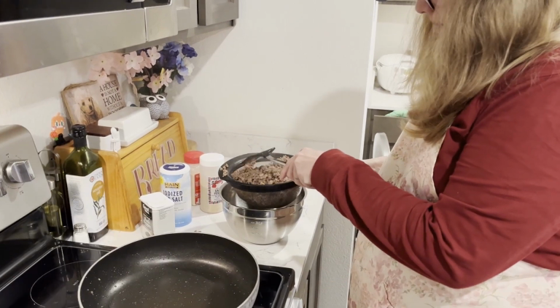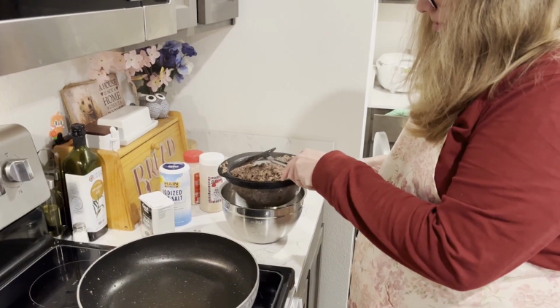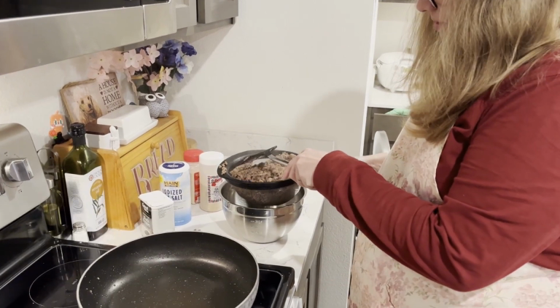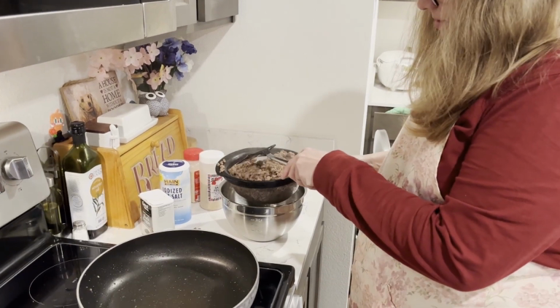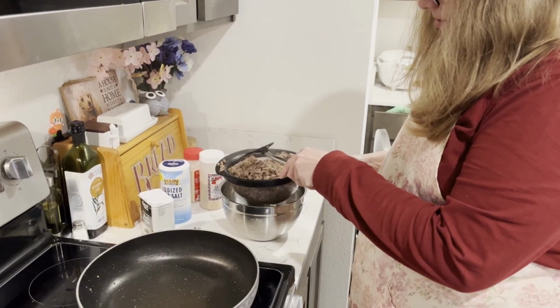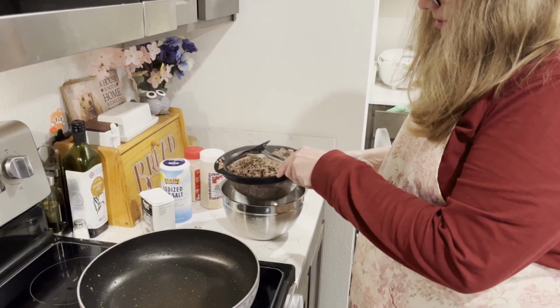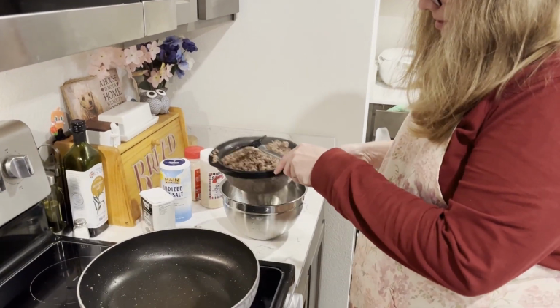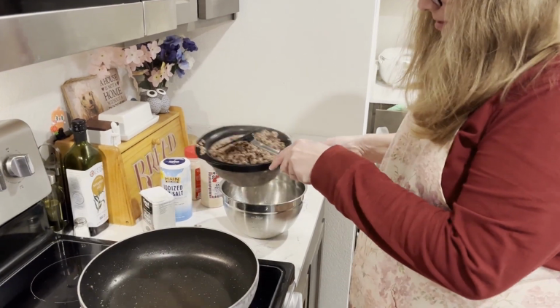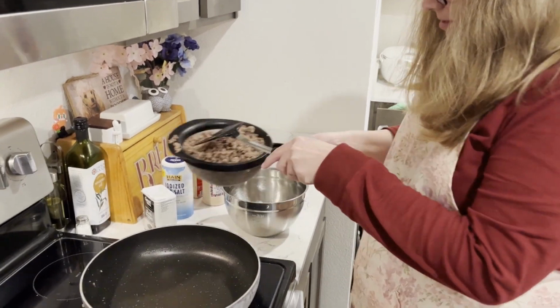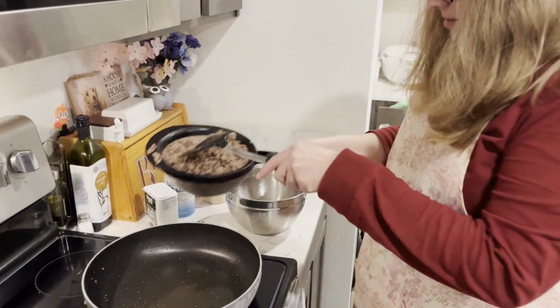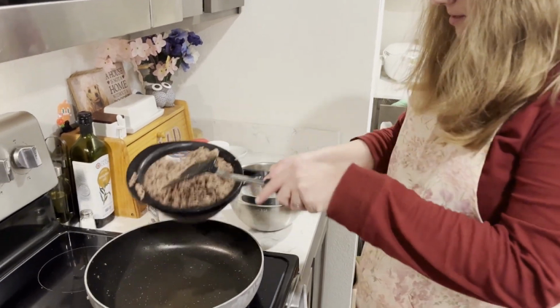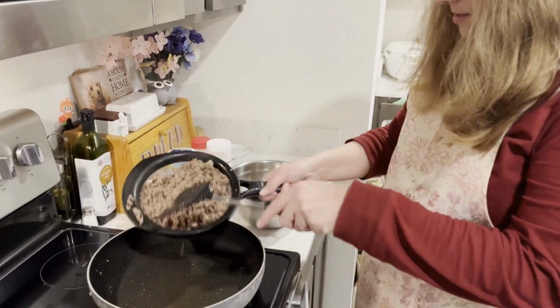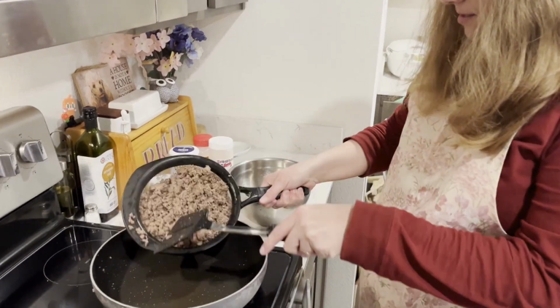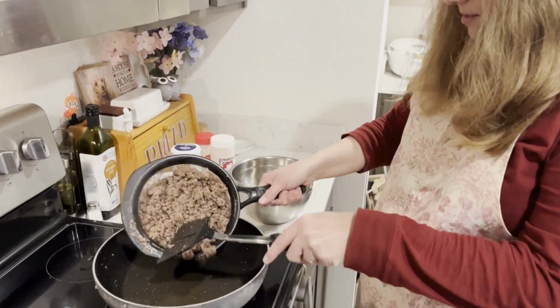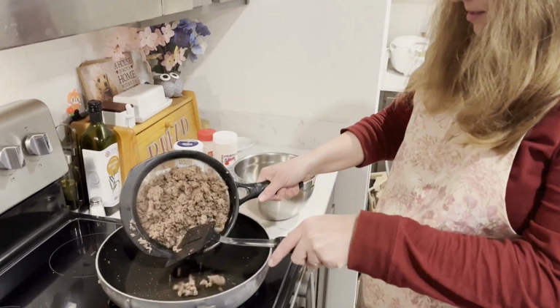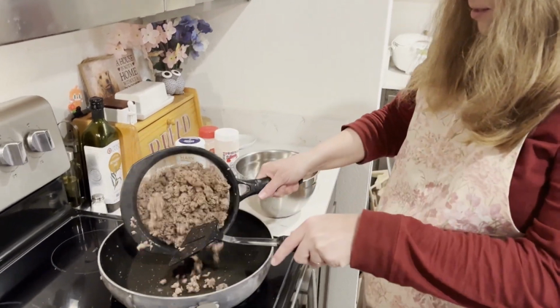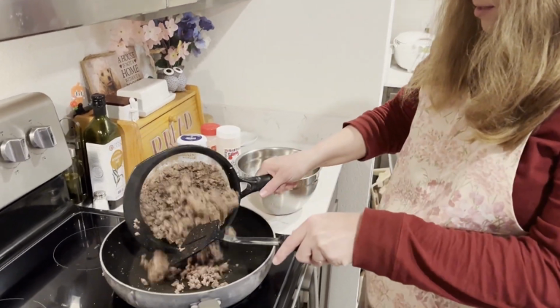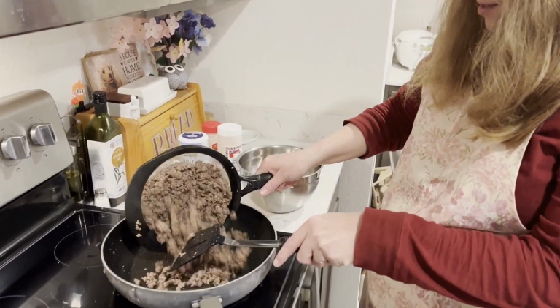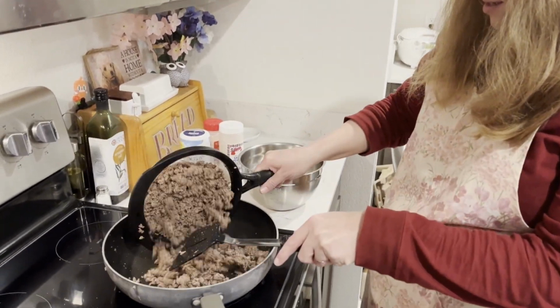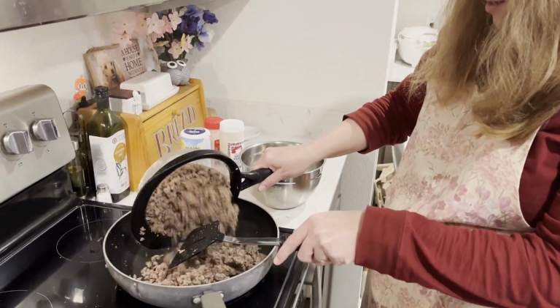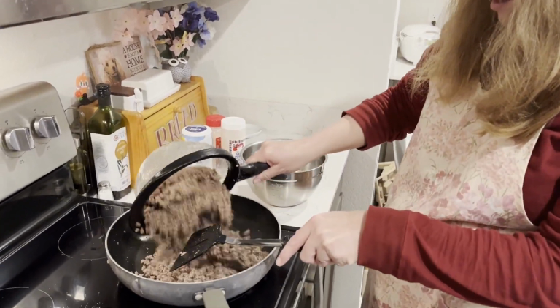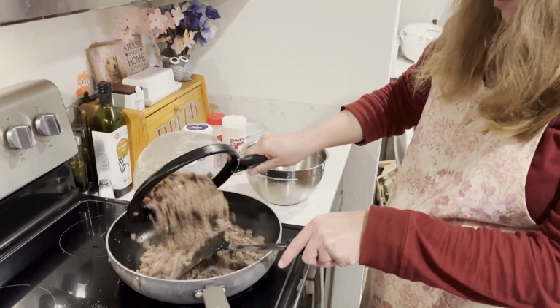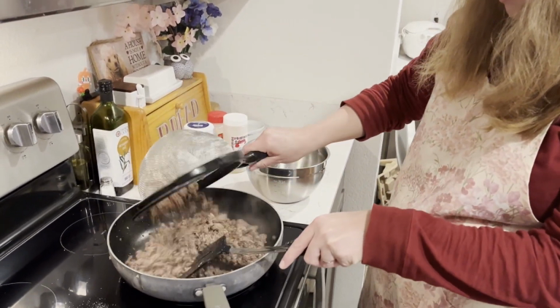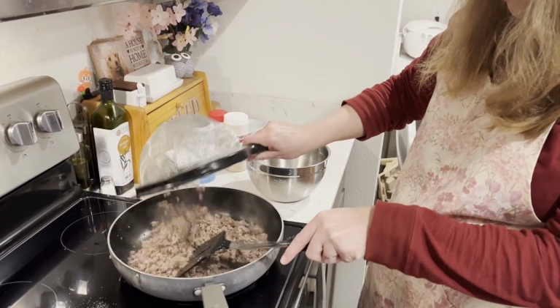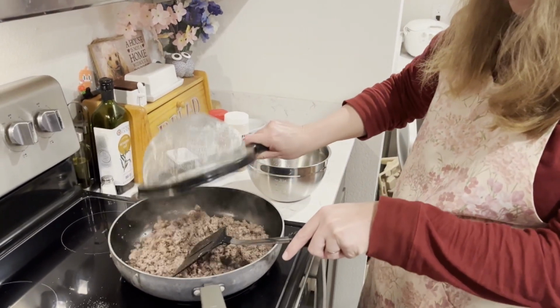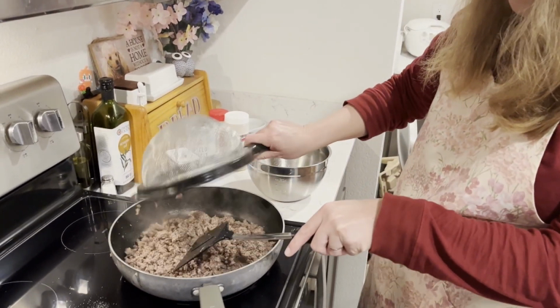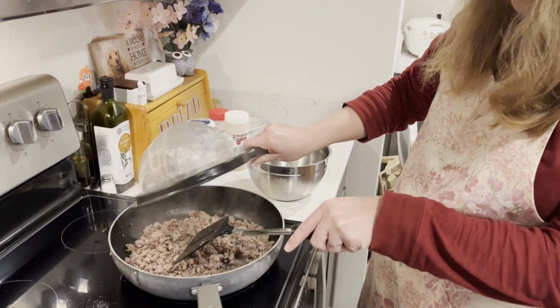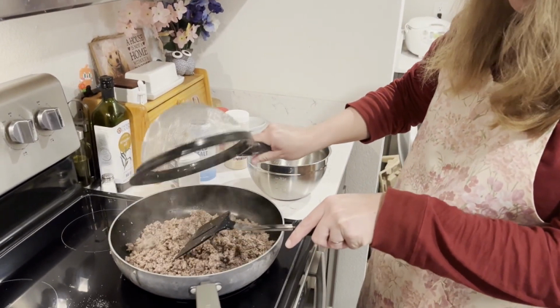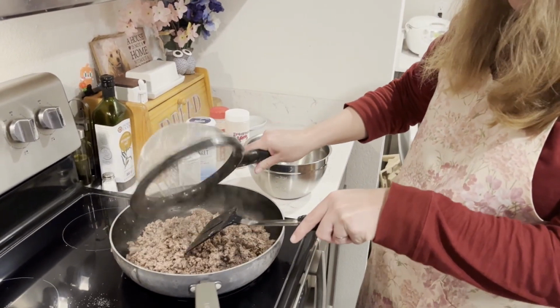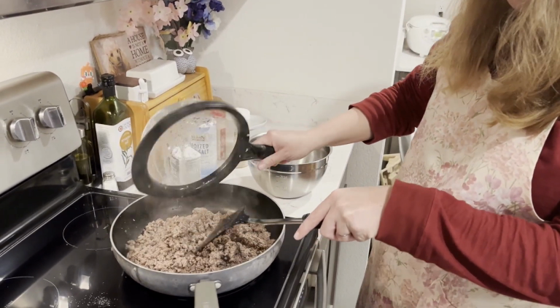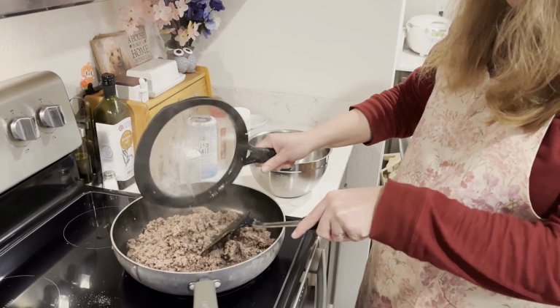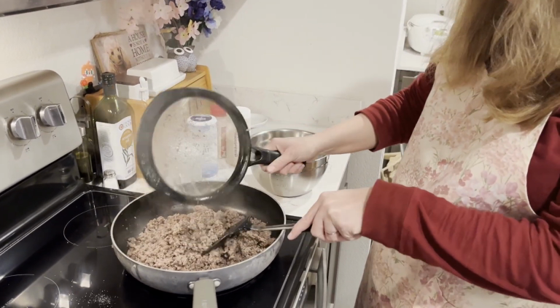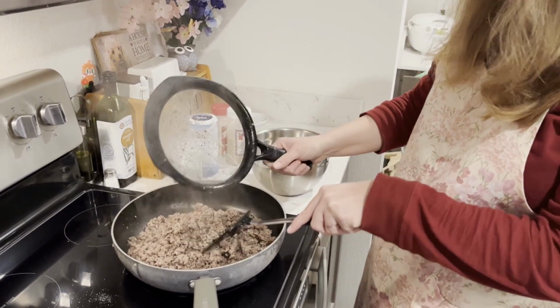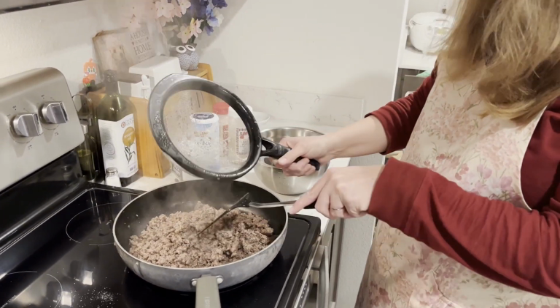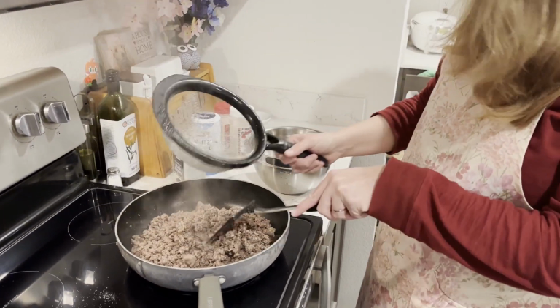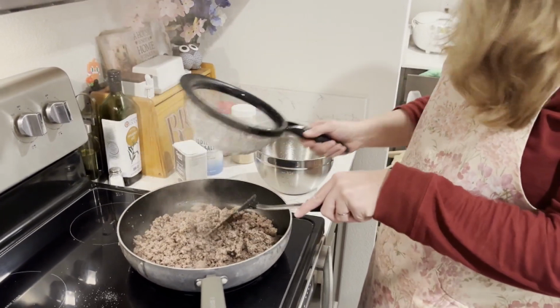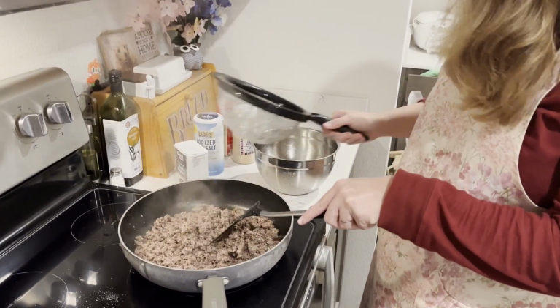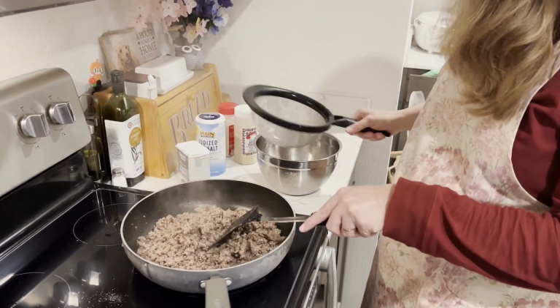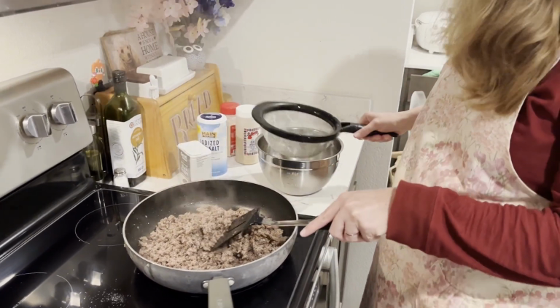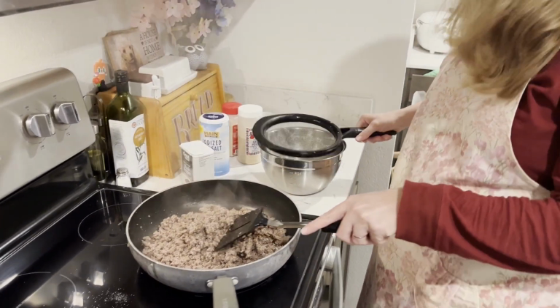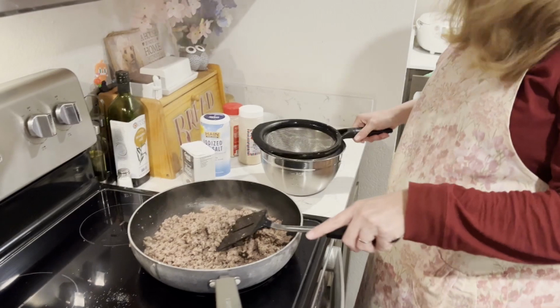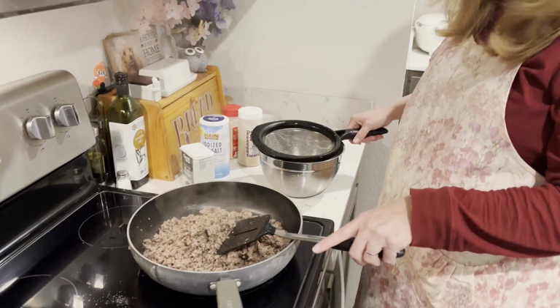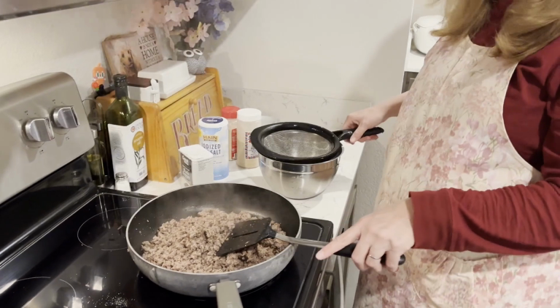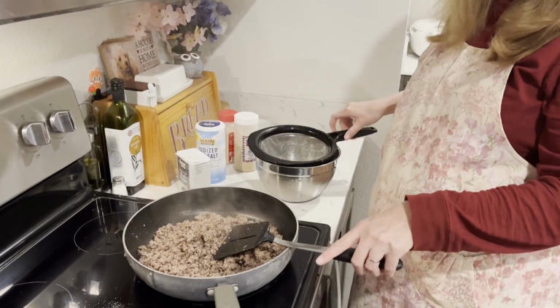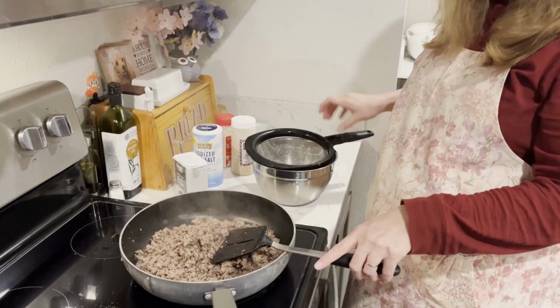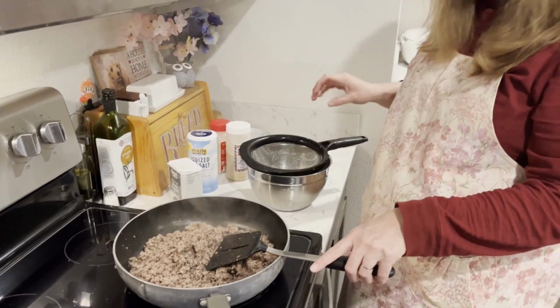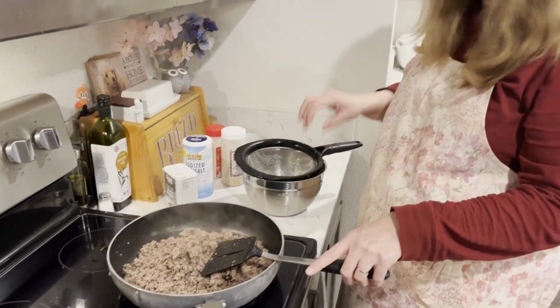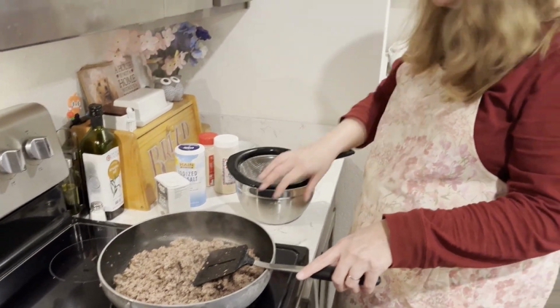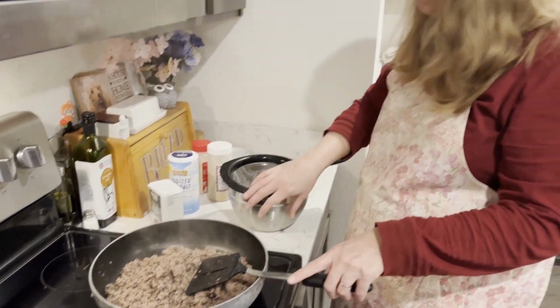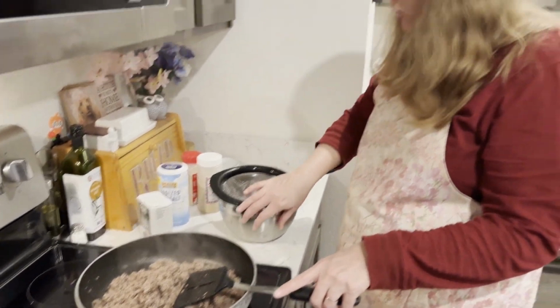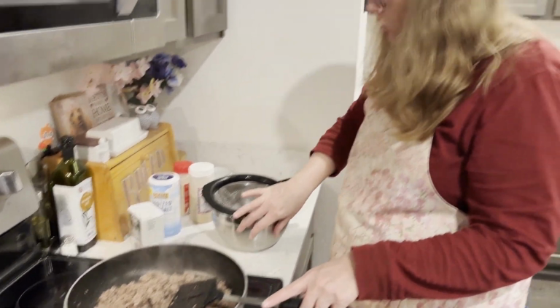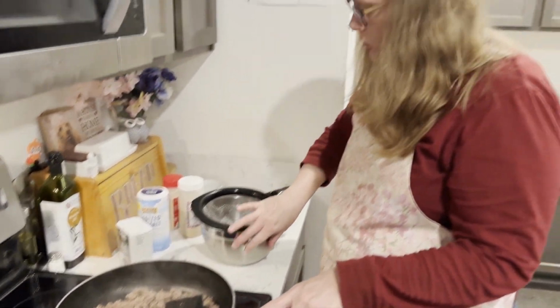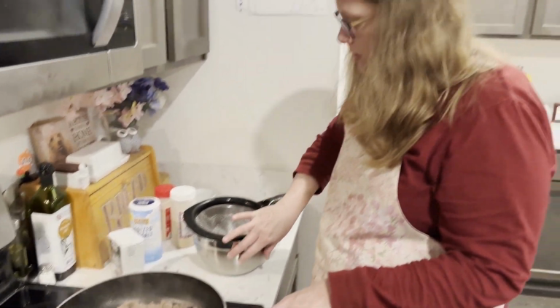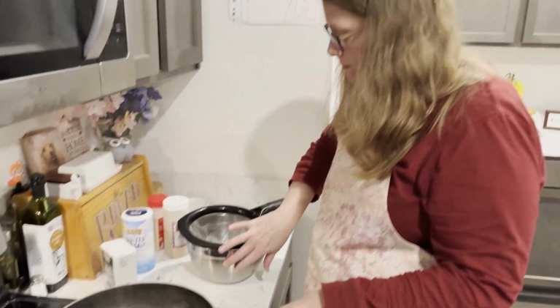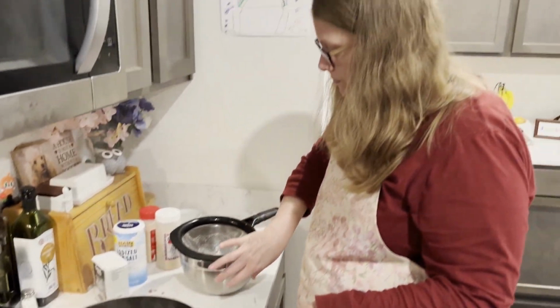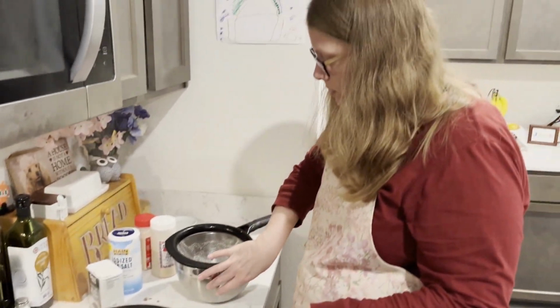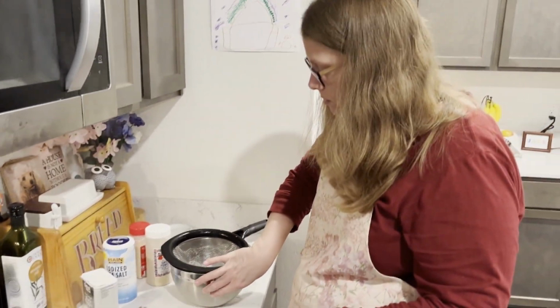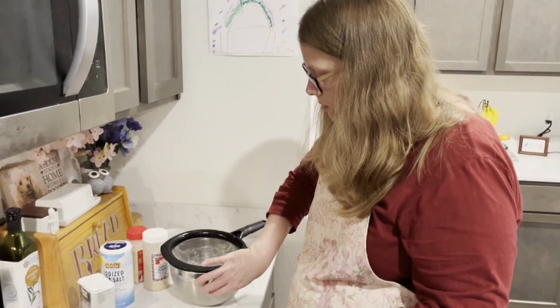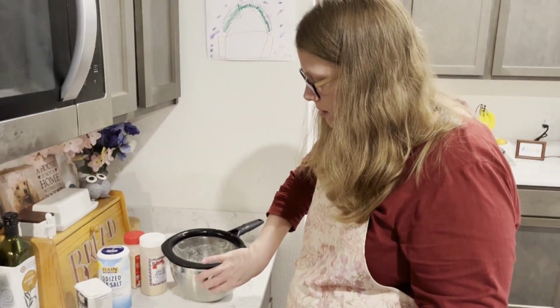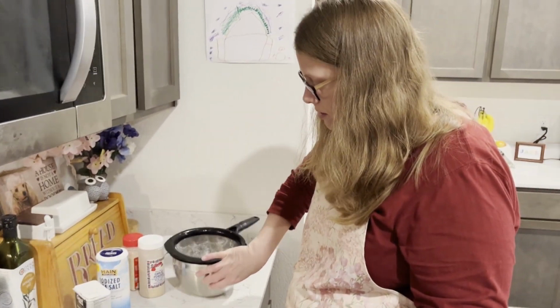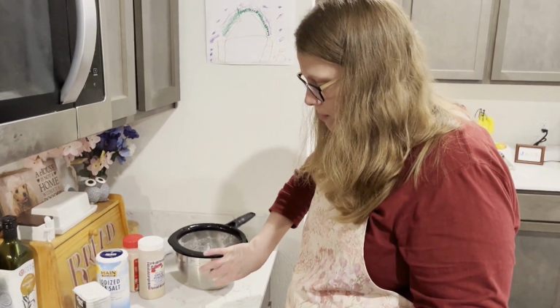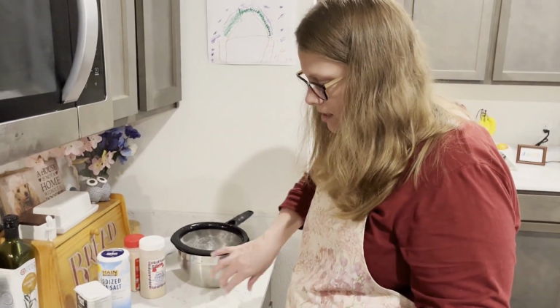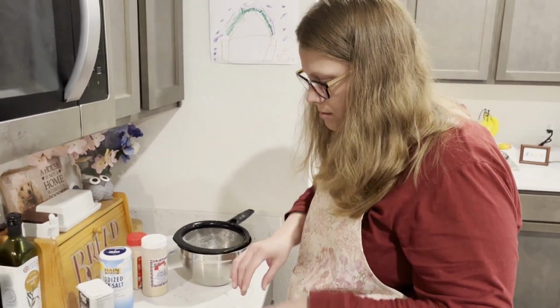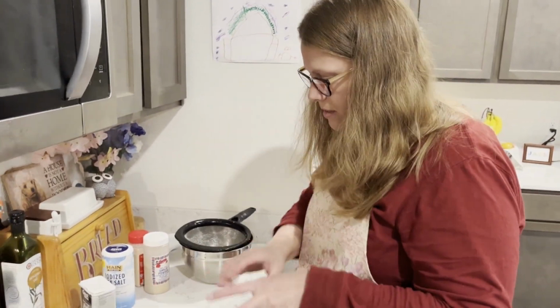I did get the 80% fat, 20% lean ground beef — those supposedly make the best burgers according to my husband.